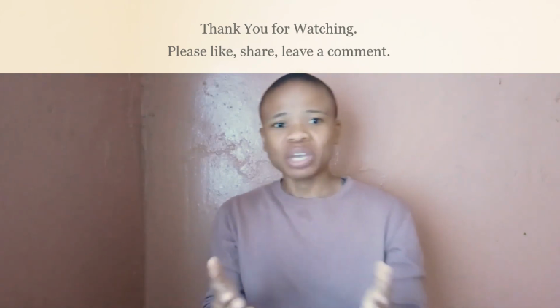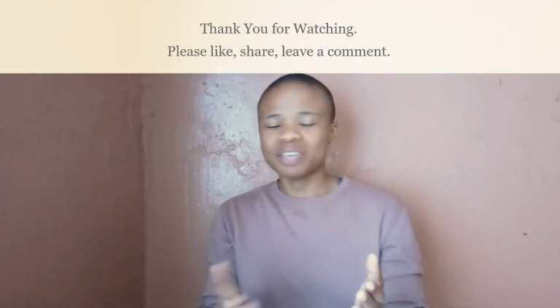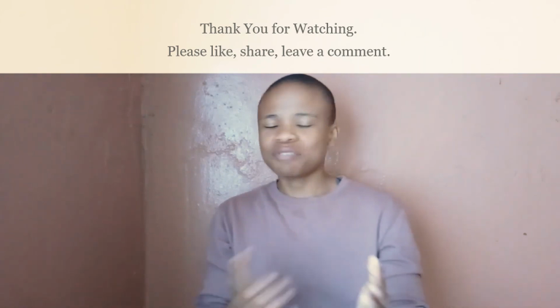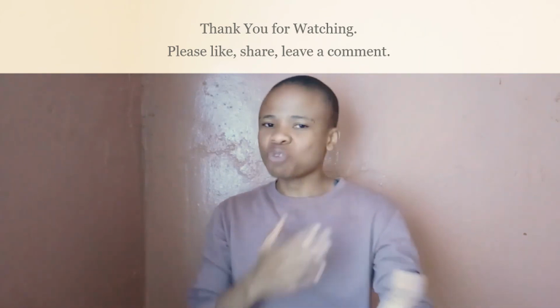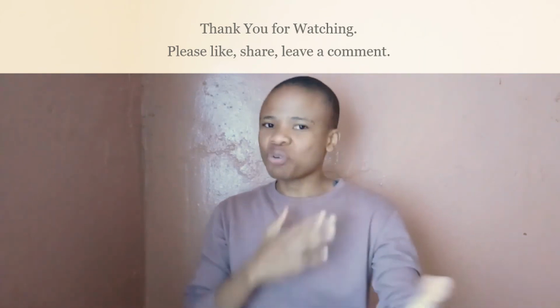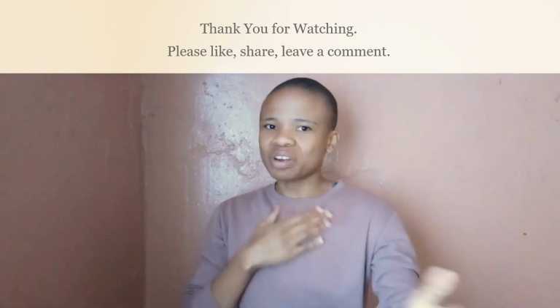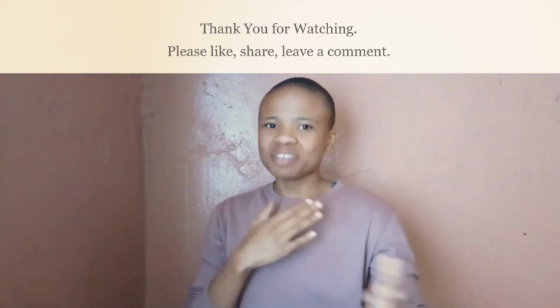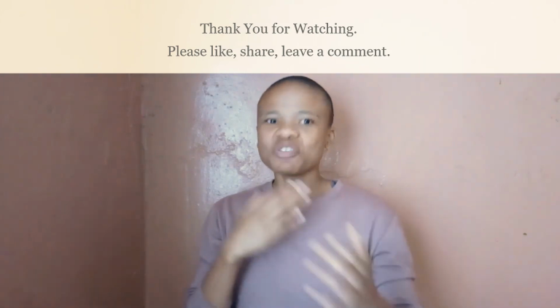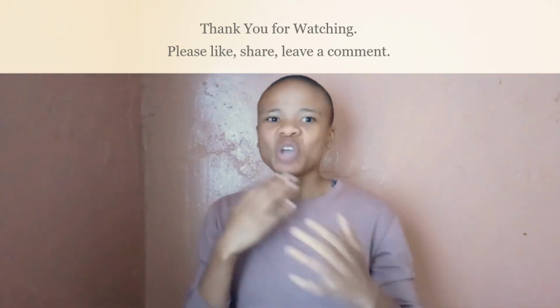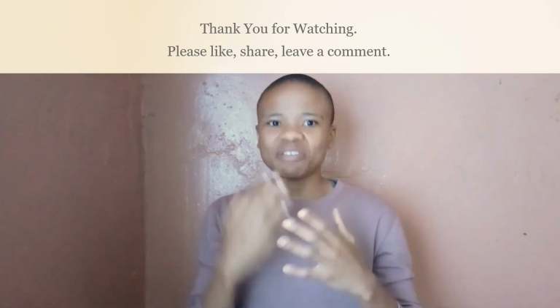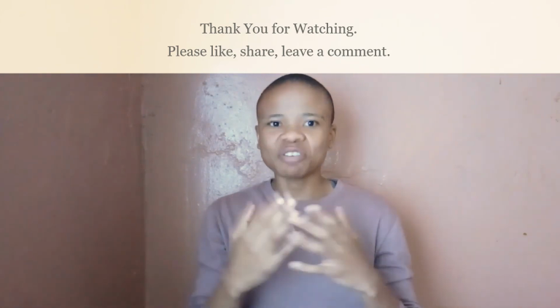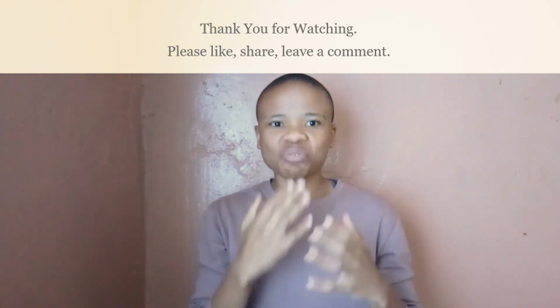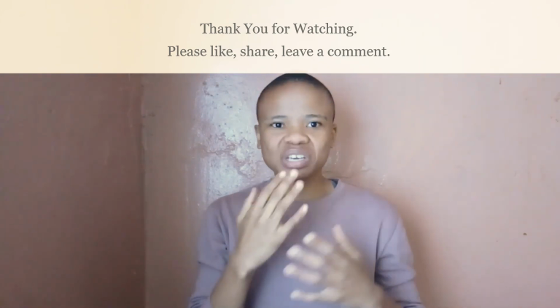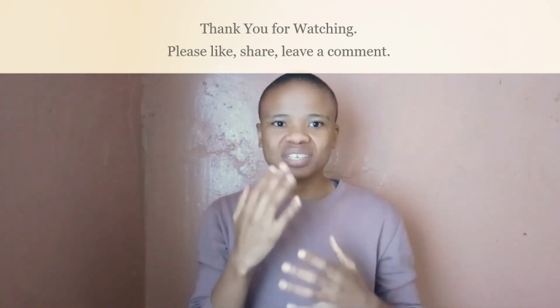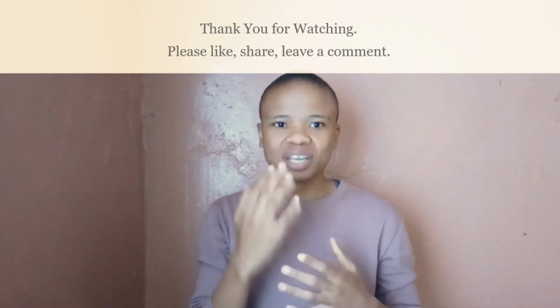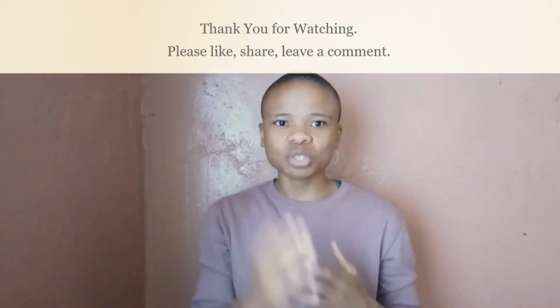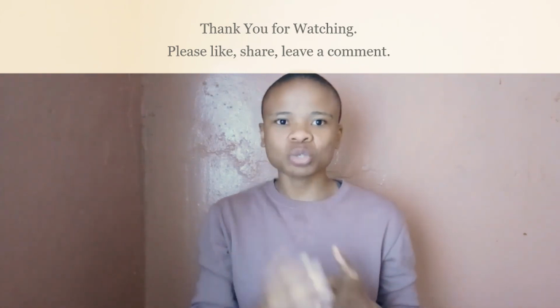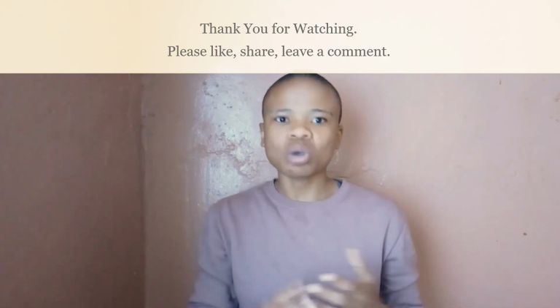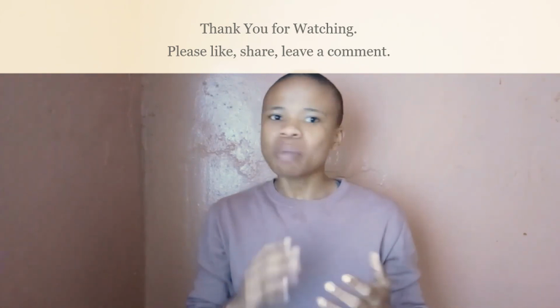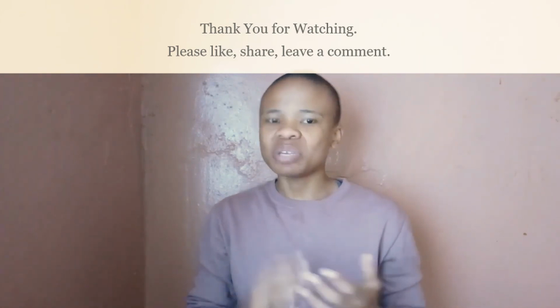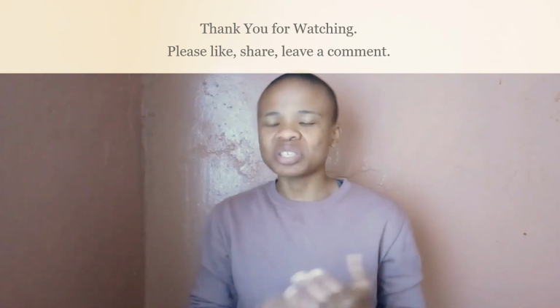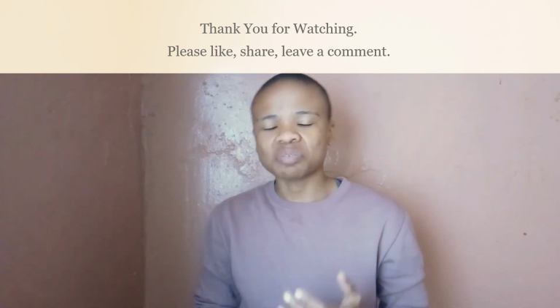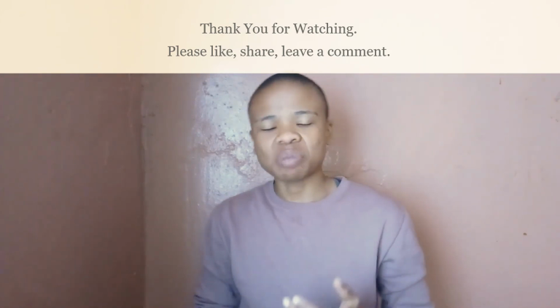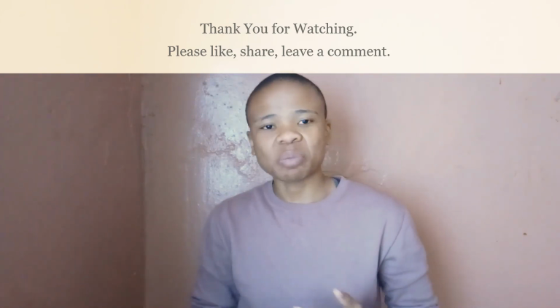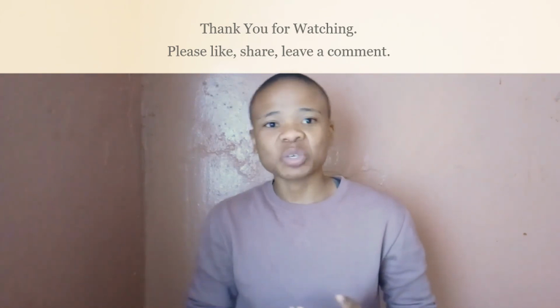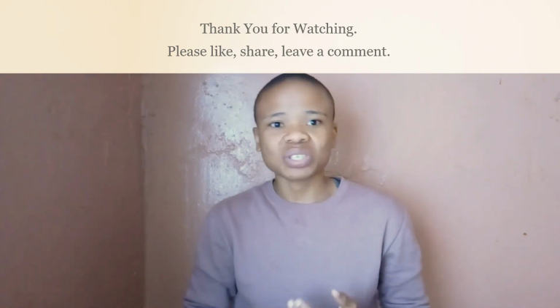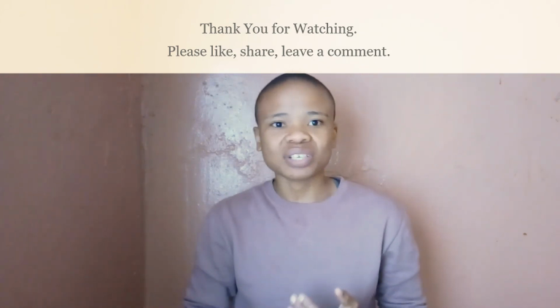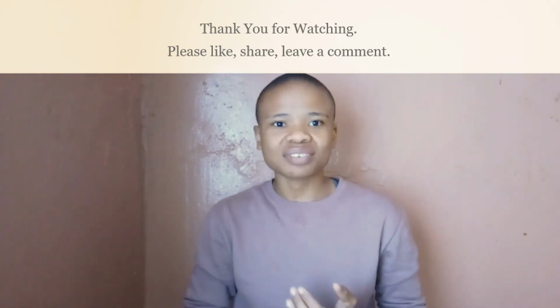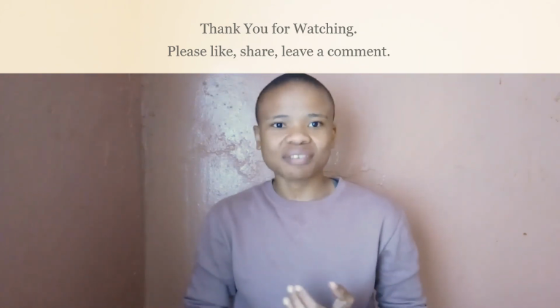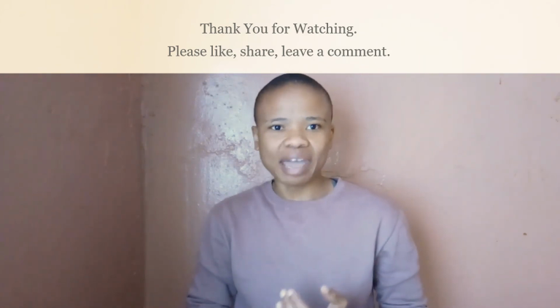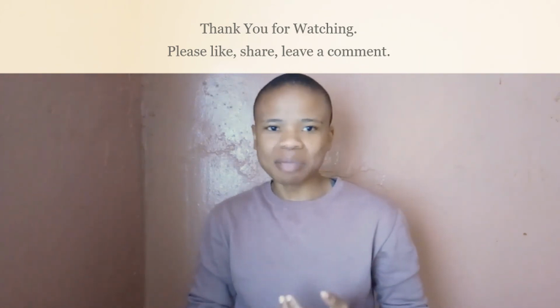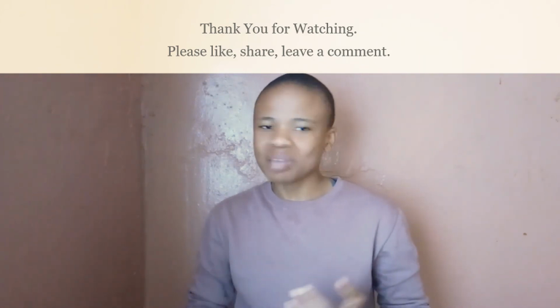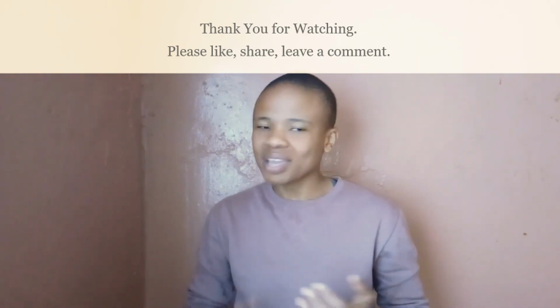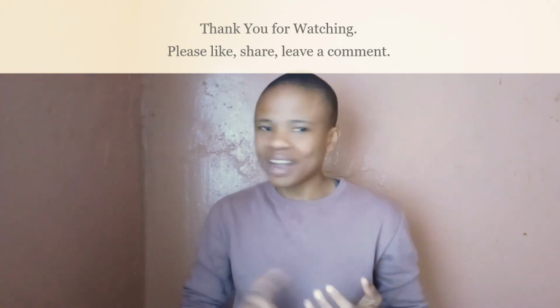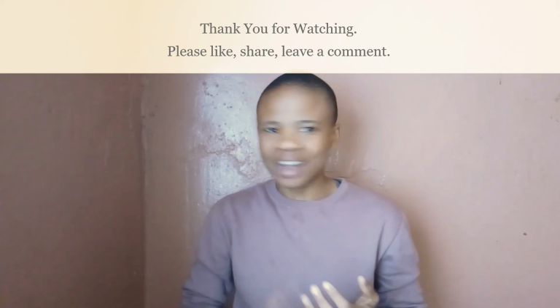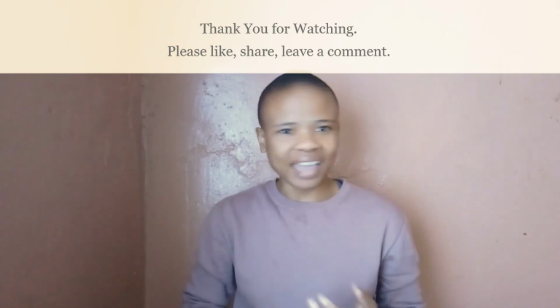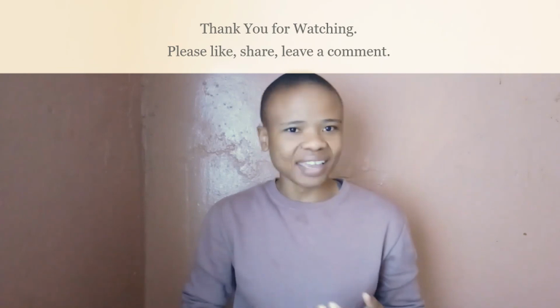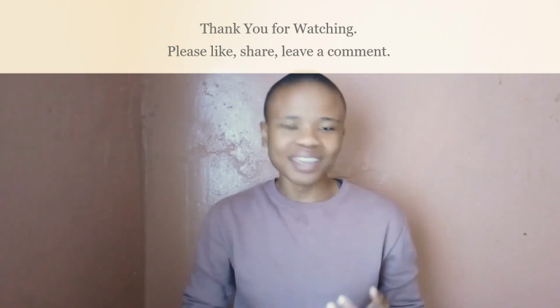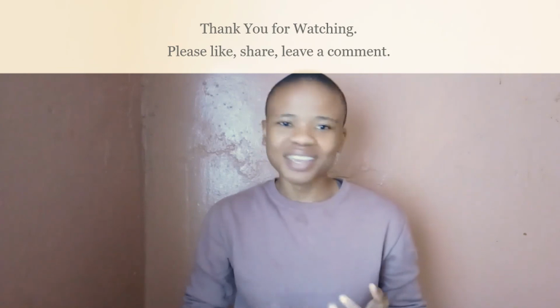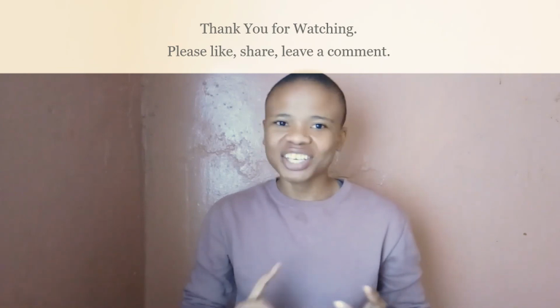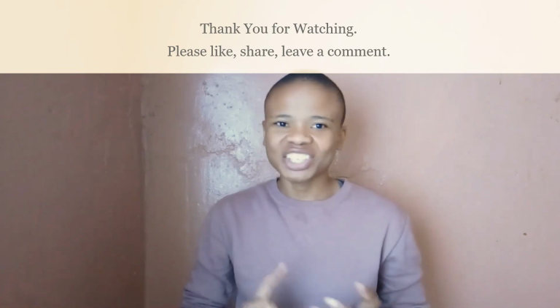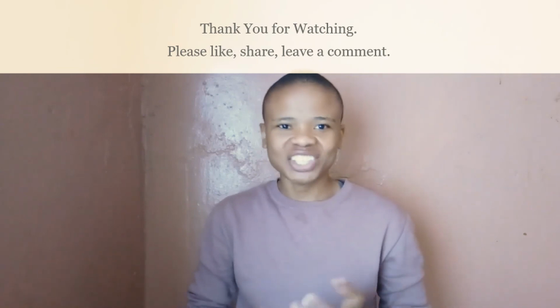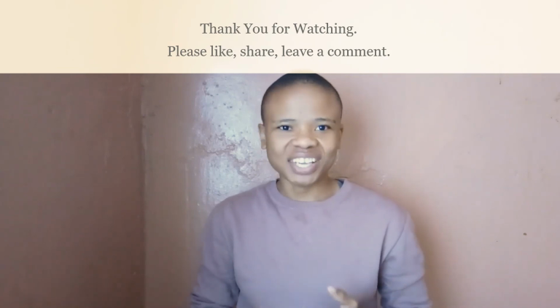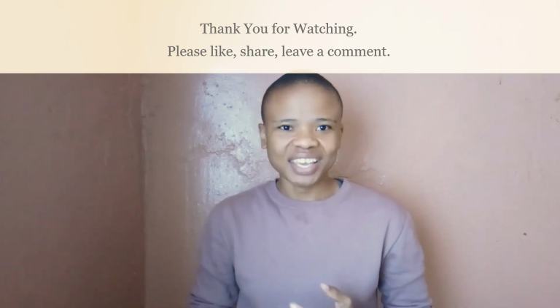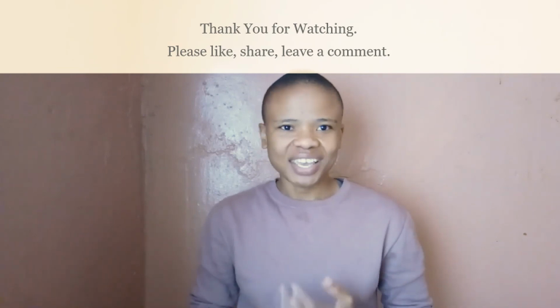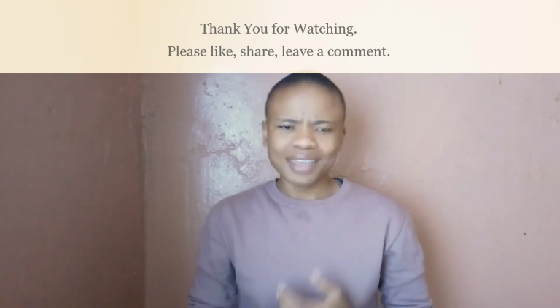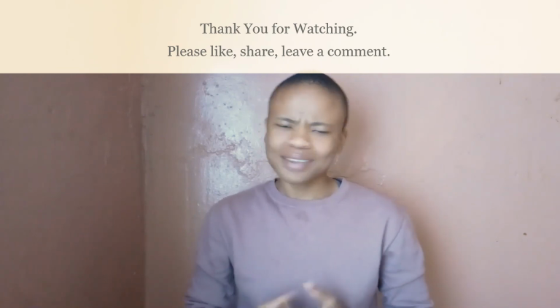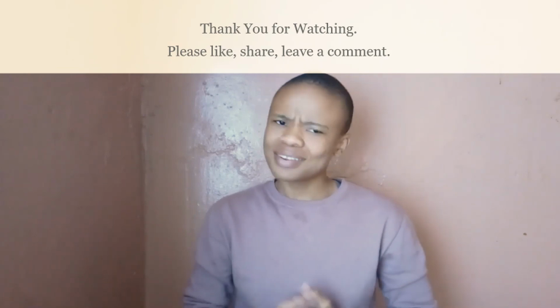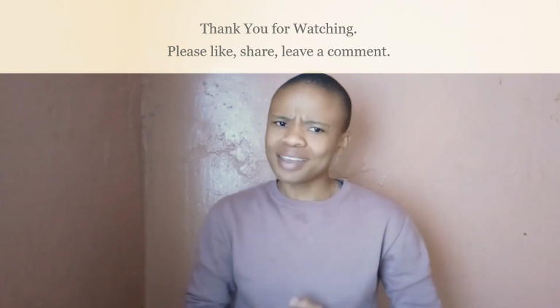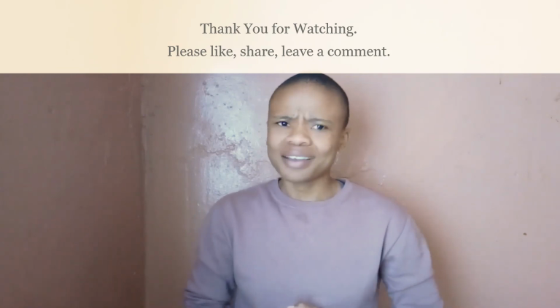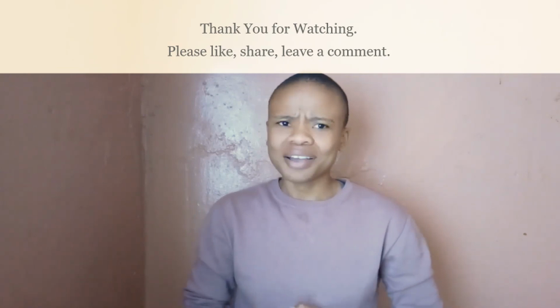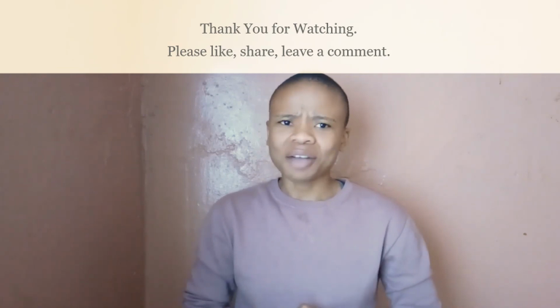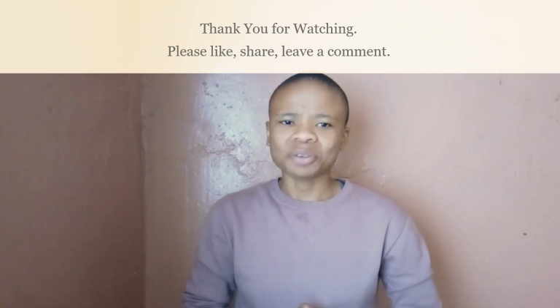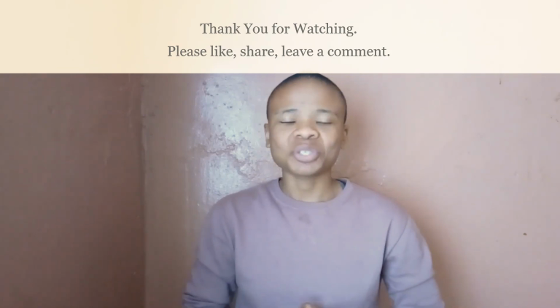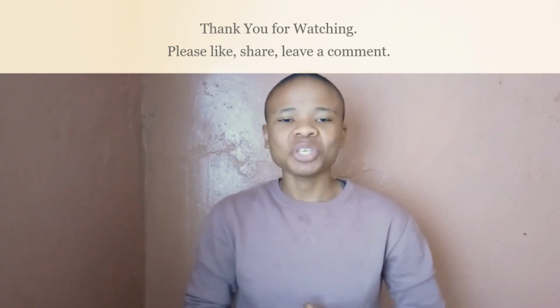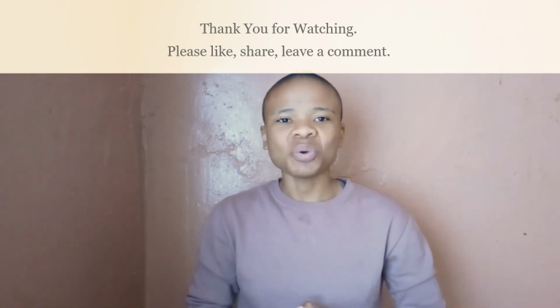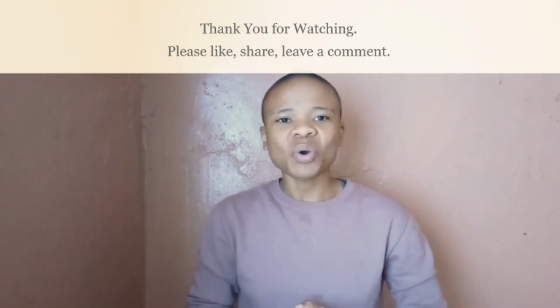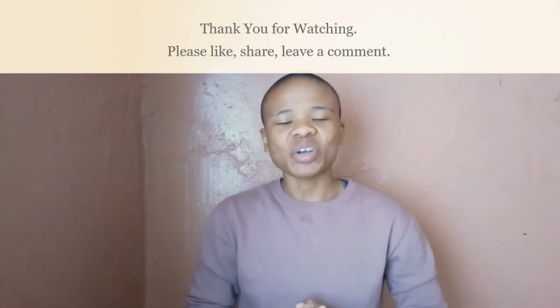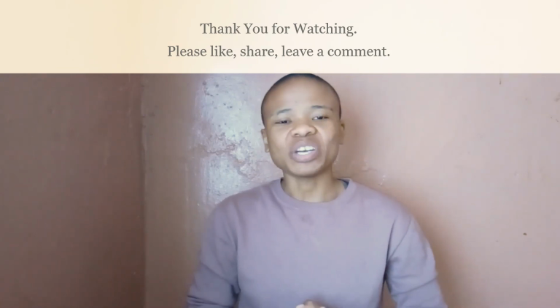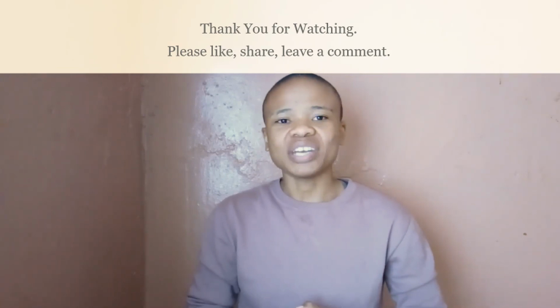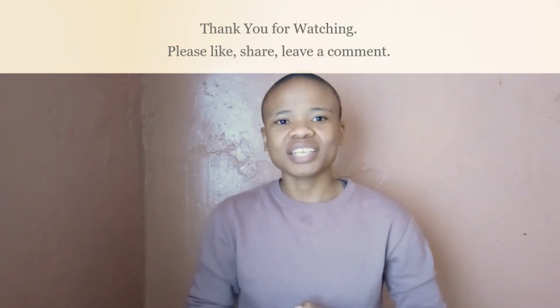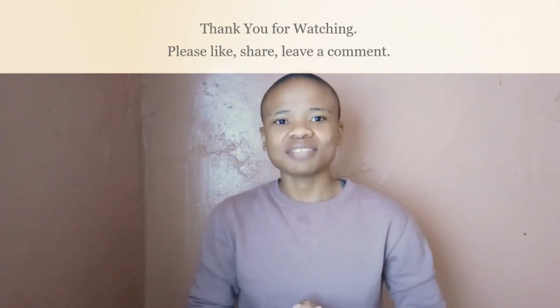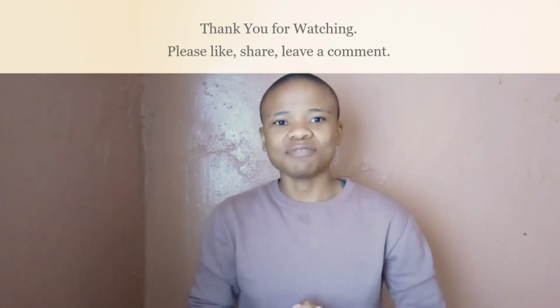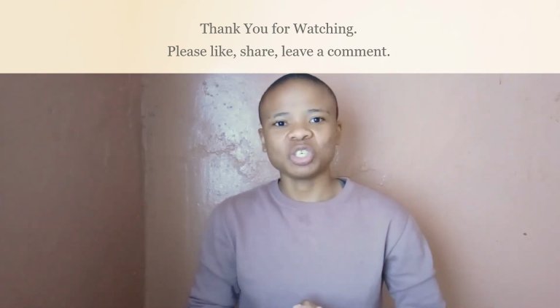If you haven't already done so, please remember to subscribe, like, share, and I'll see you in the next video.